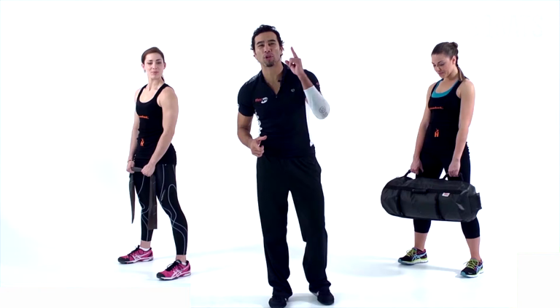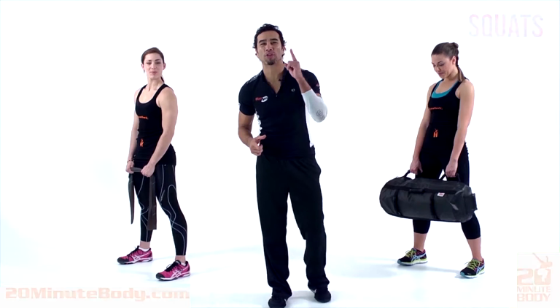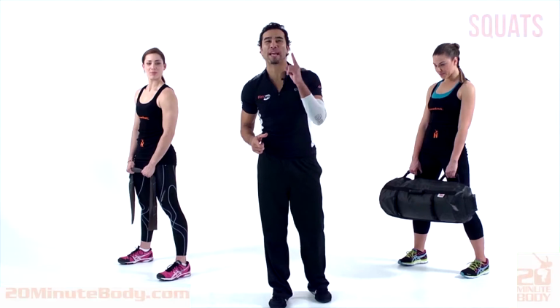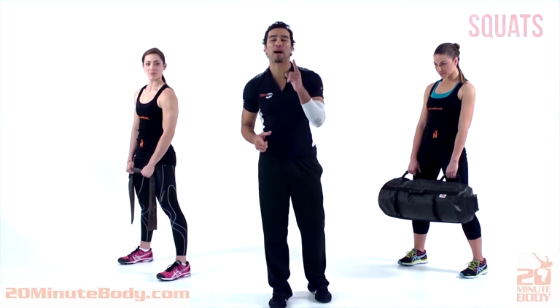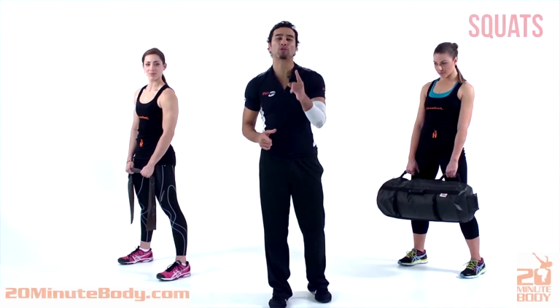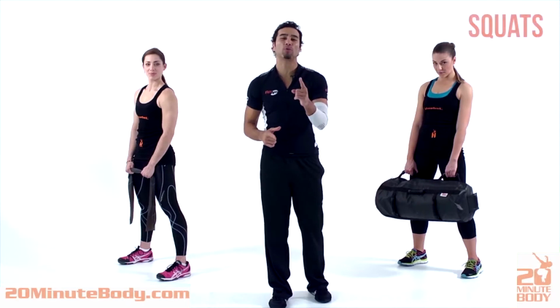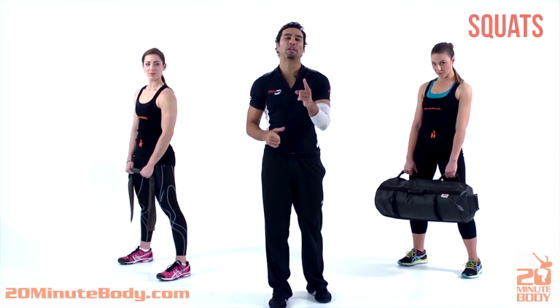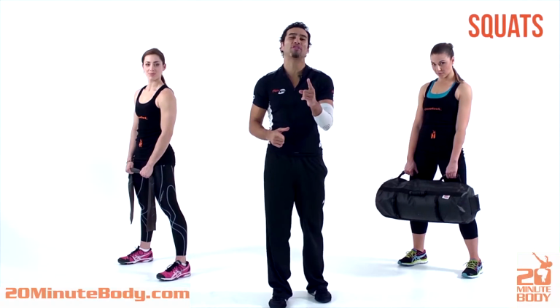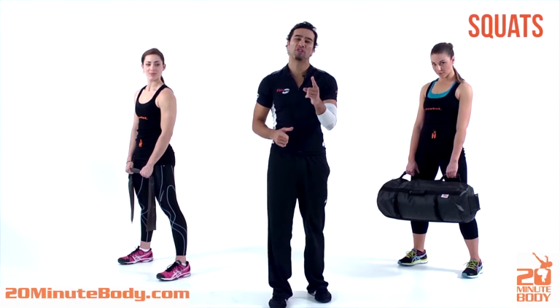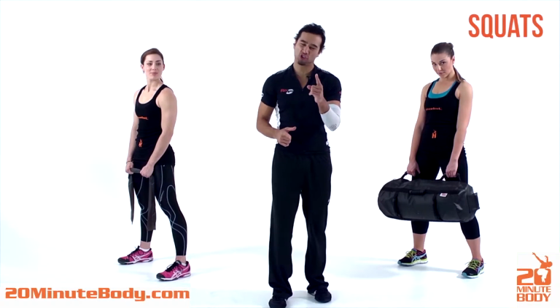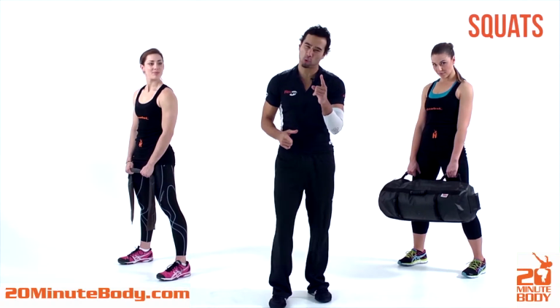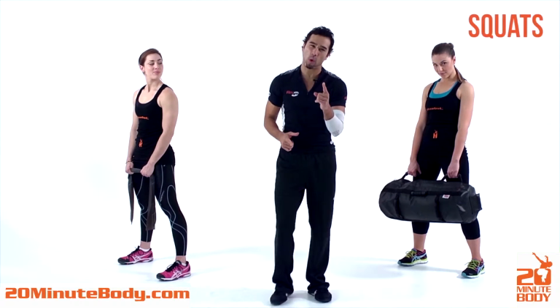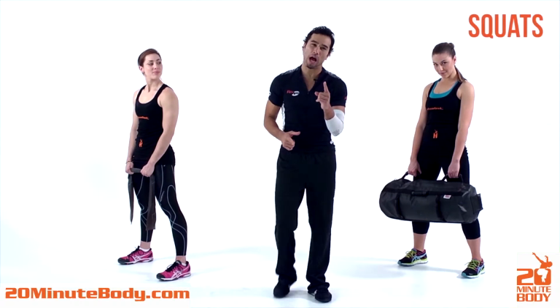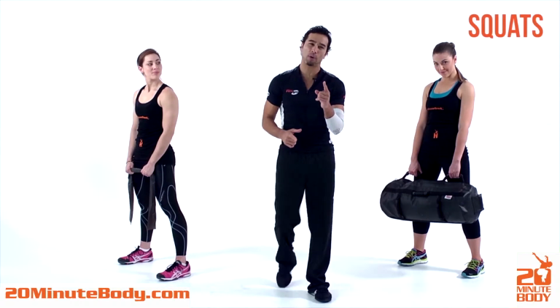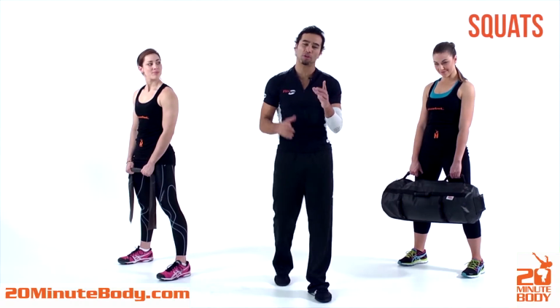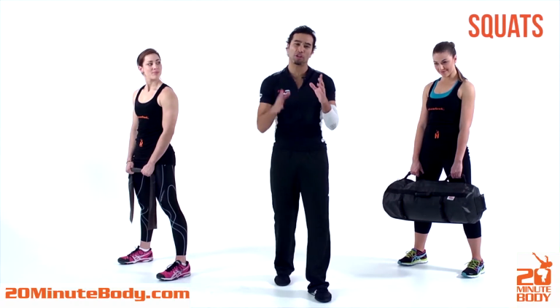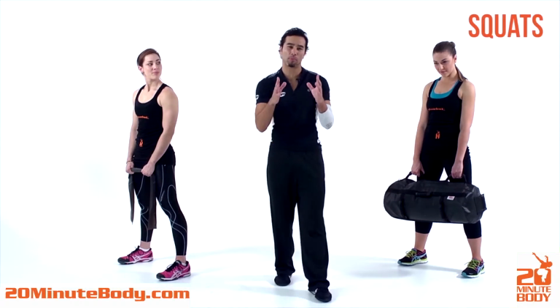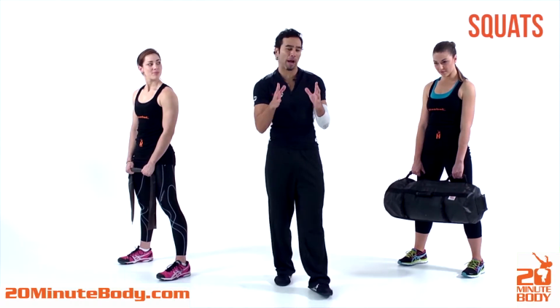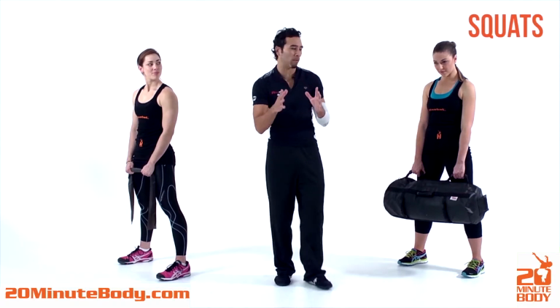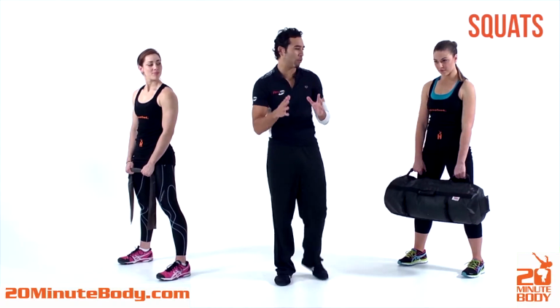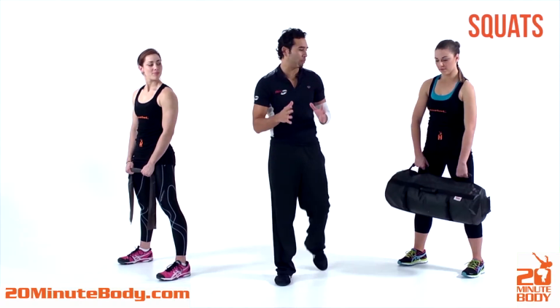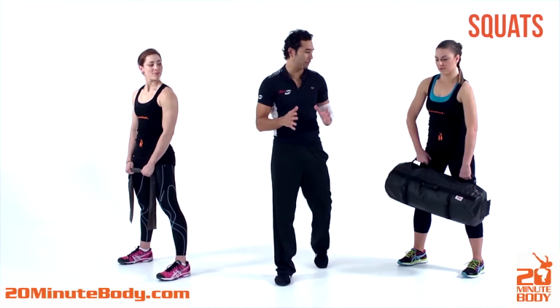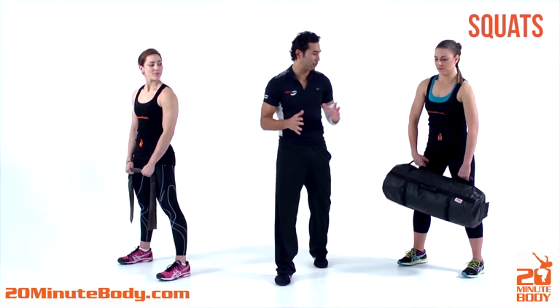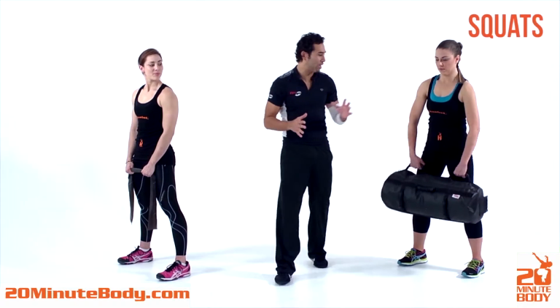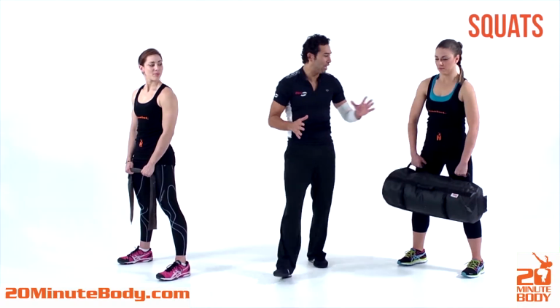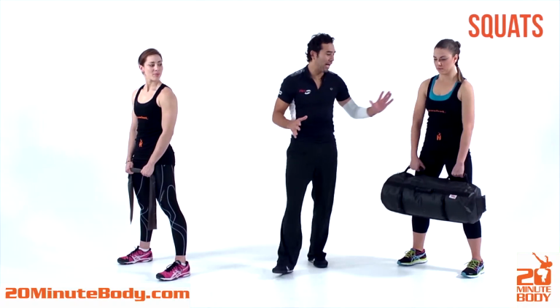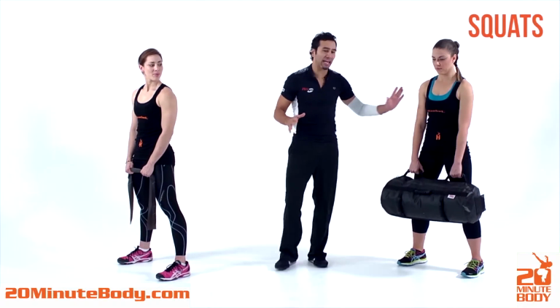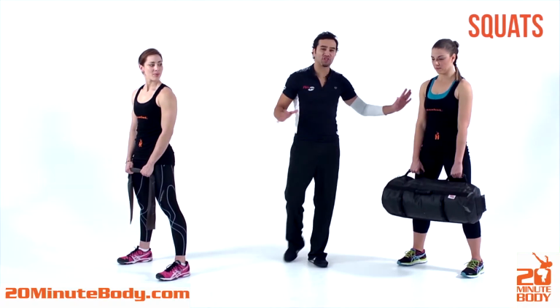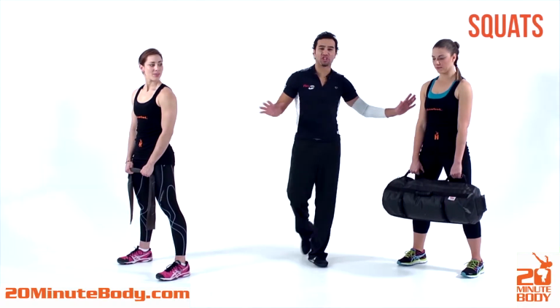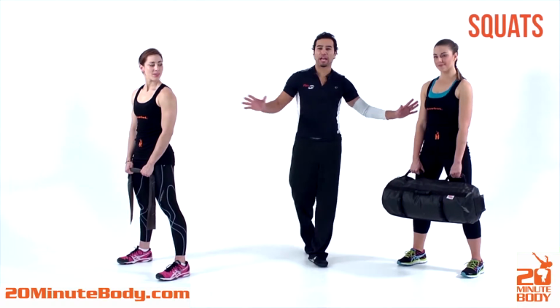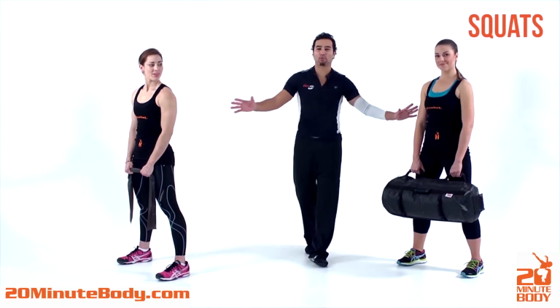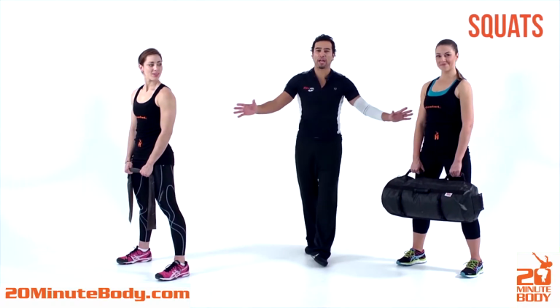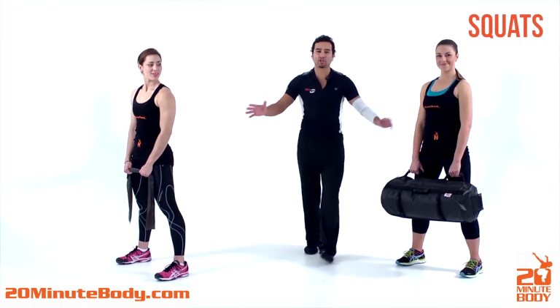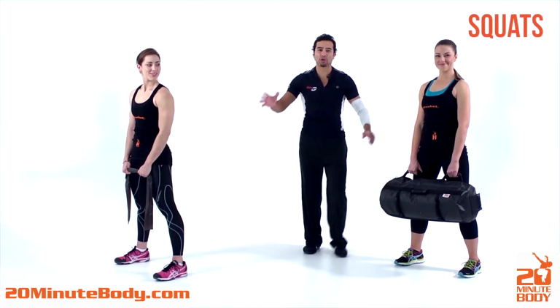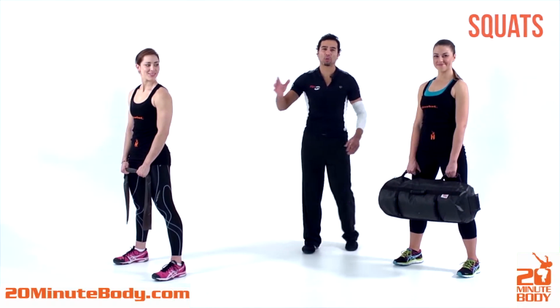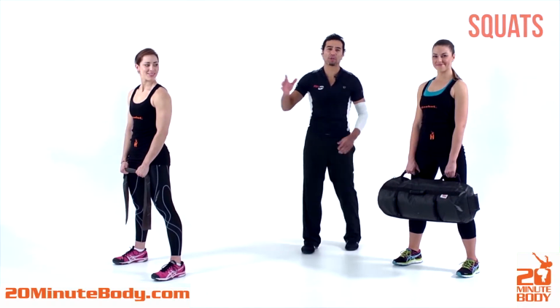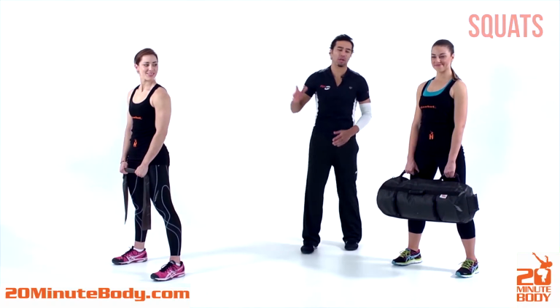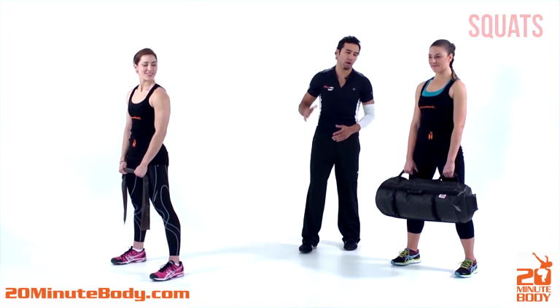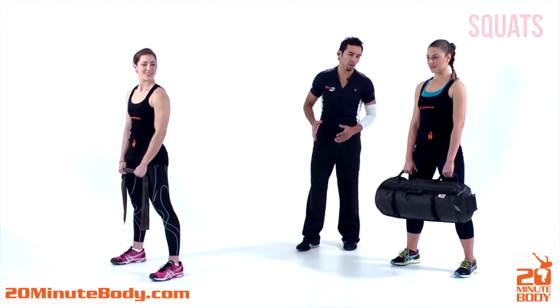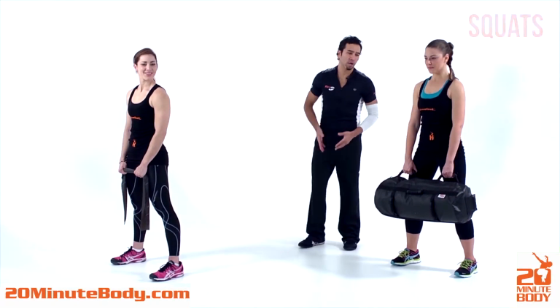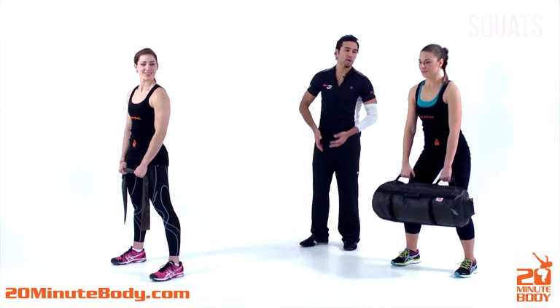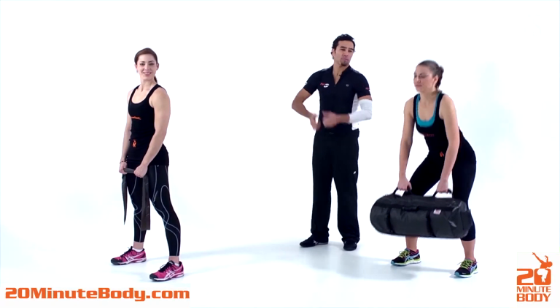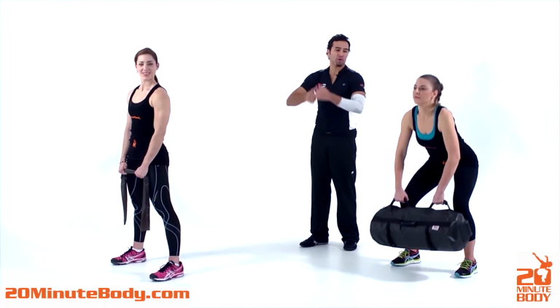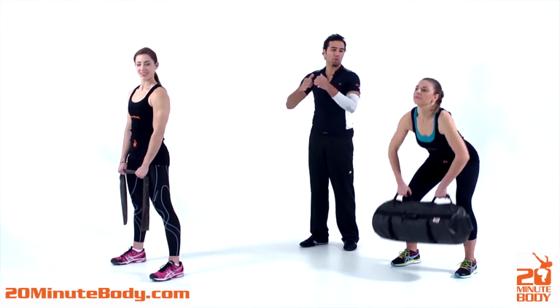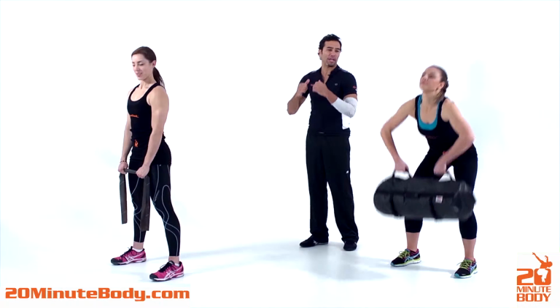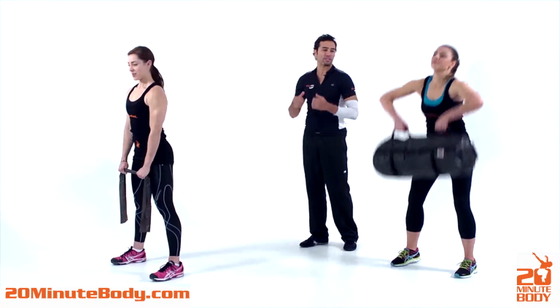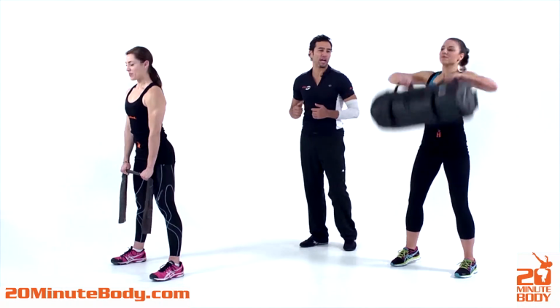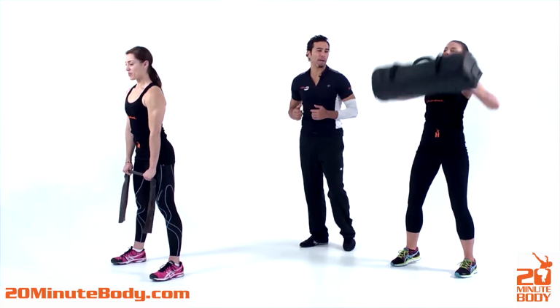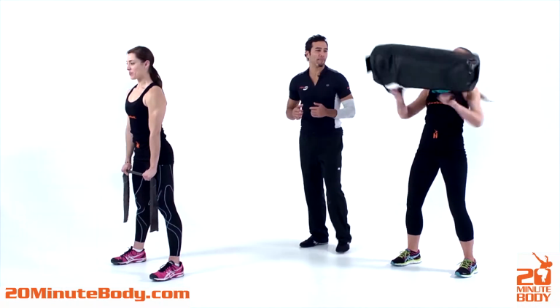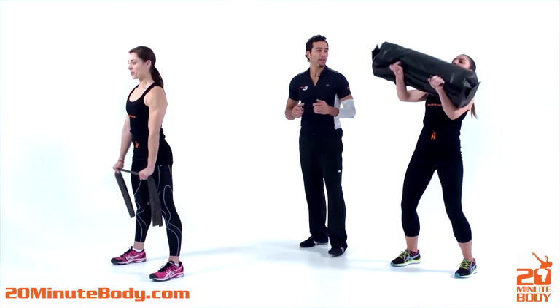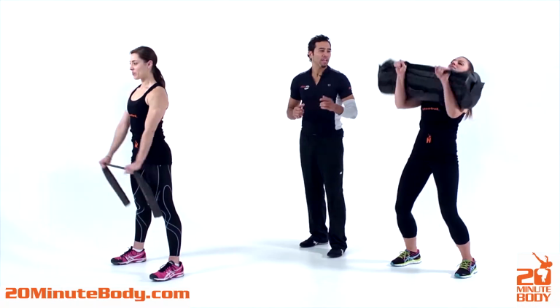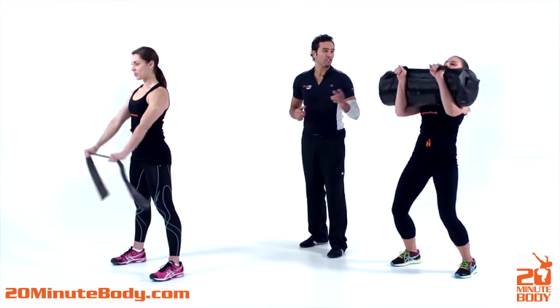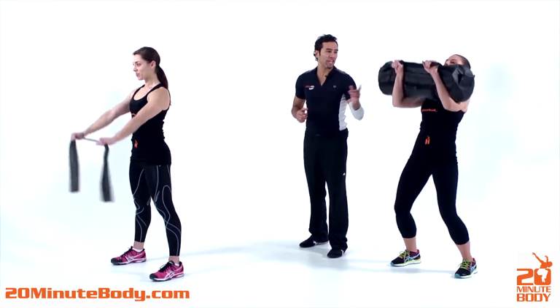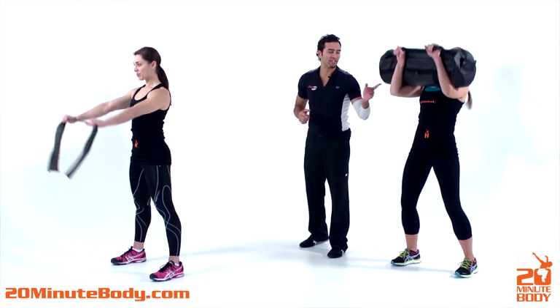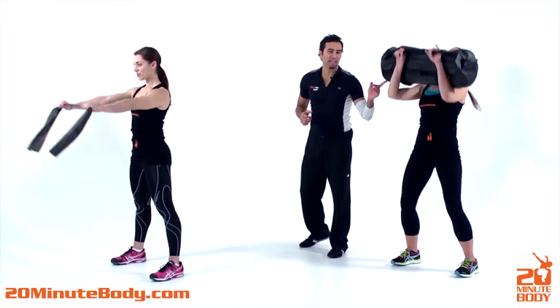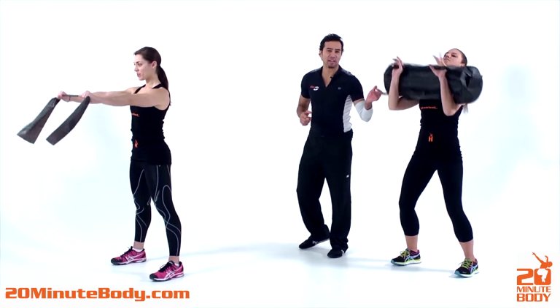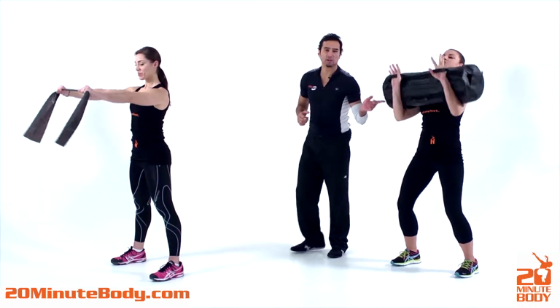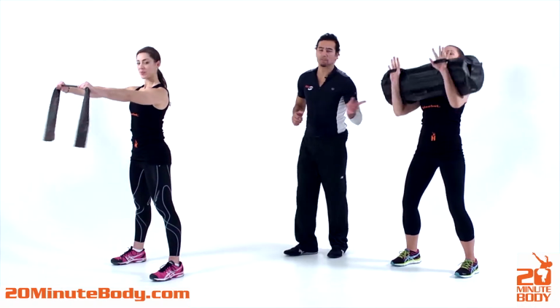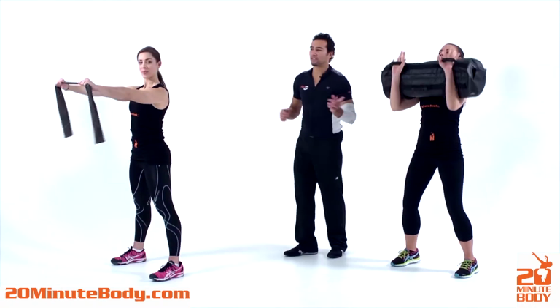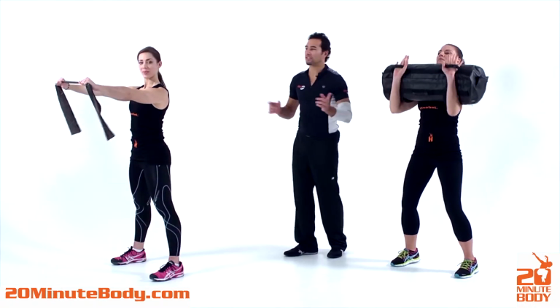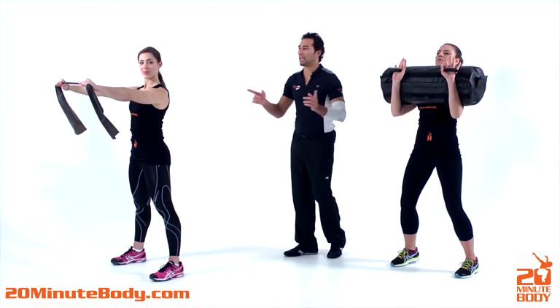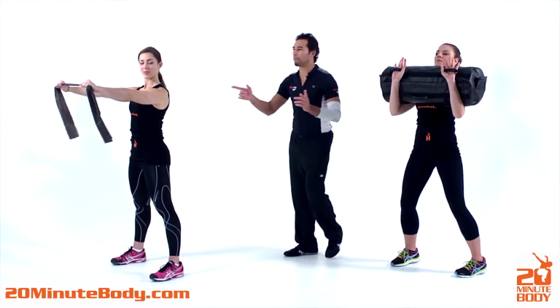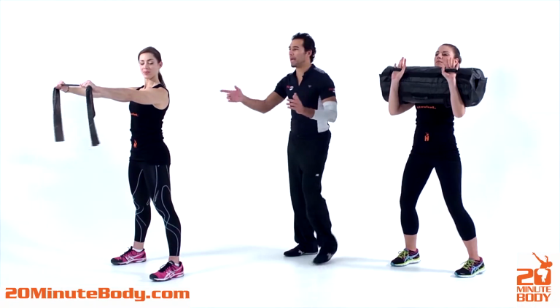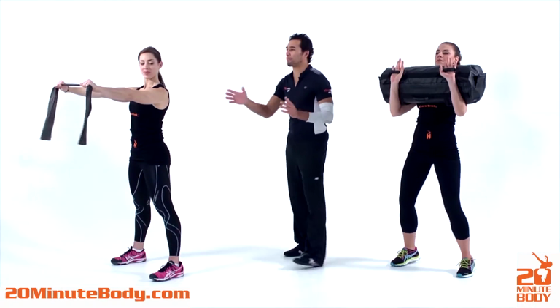We are now doing the squat, one of the primal movements. I've got Shay and Rachel here. Bring the weights up. Shay's got the ultimate sandbag.